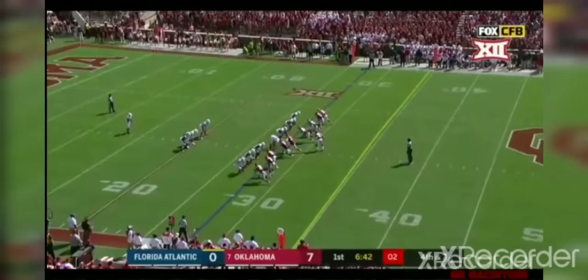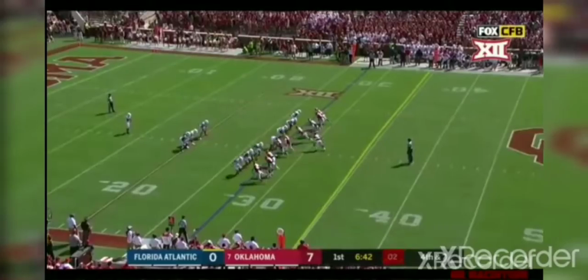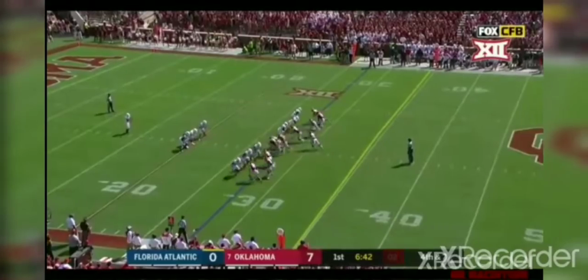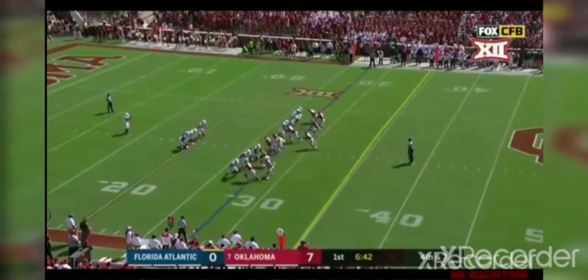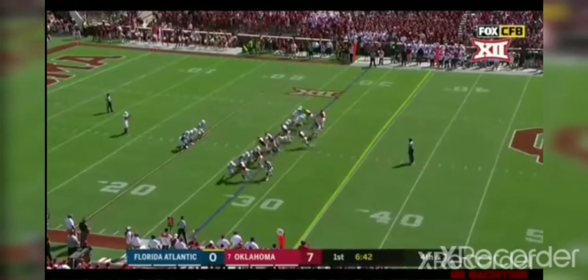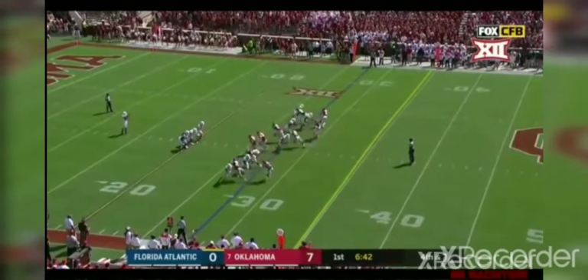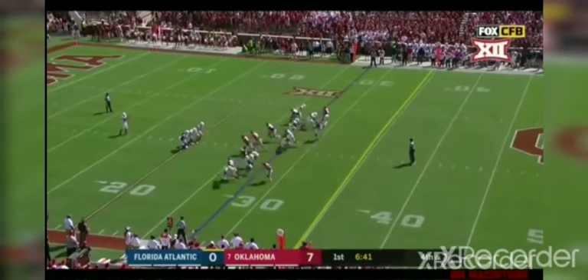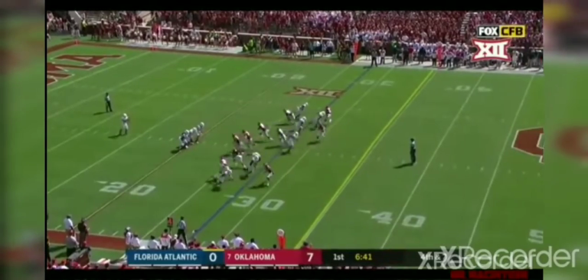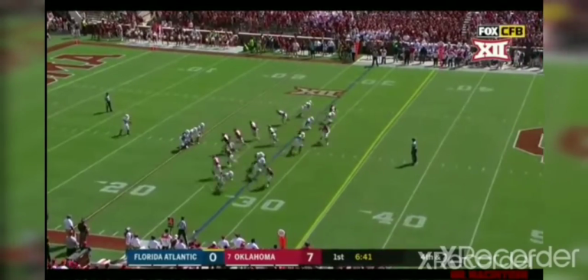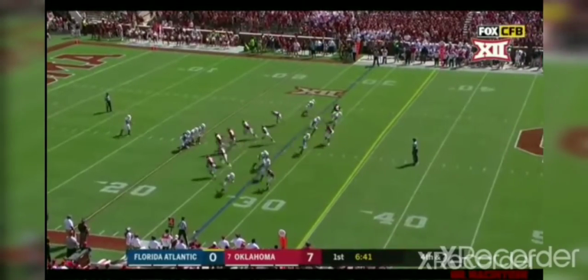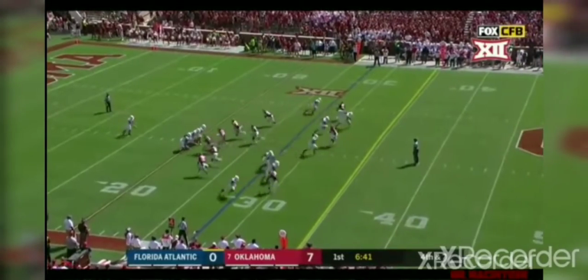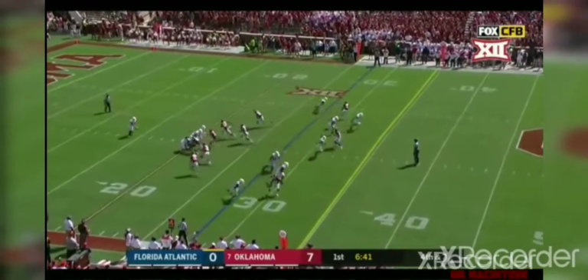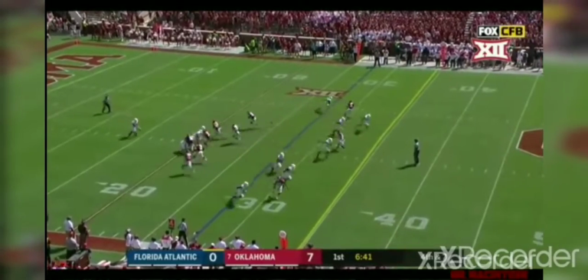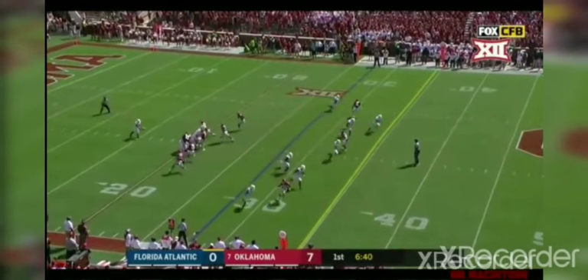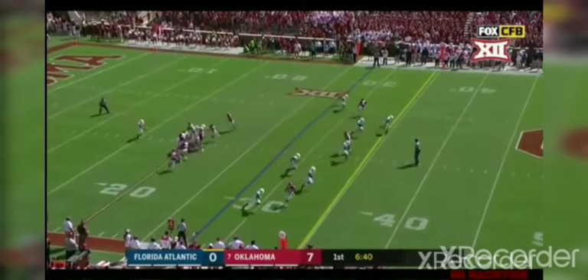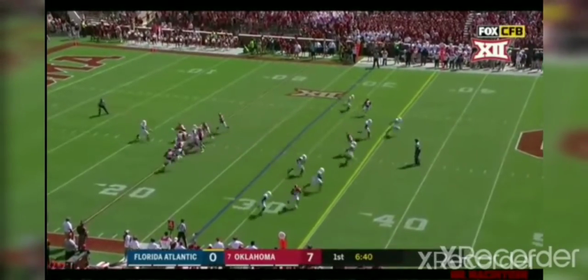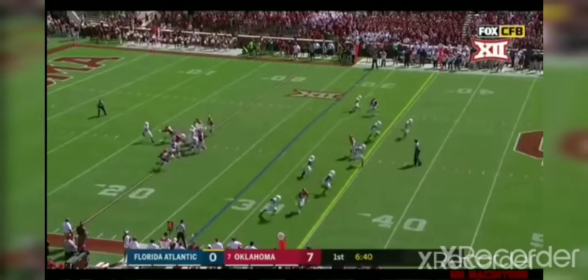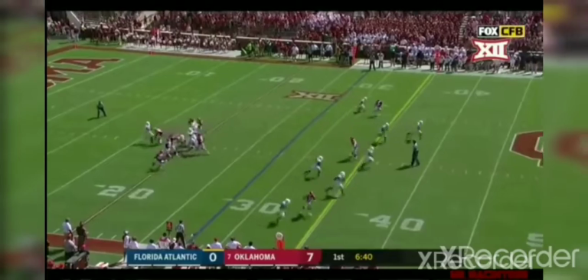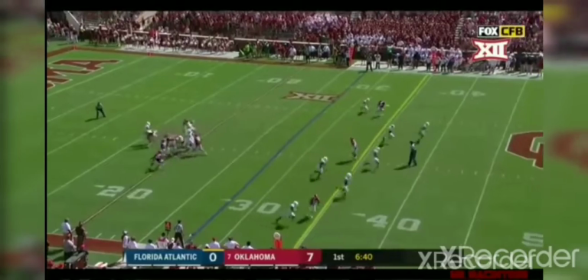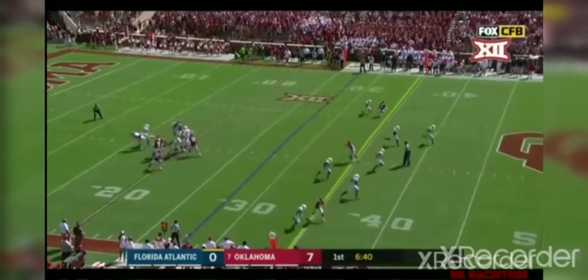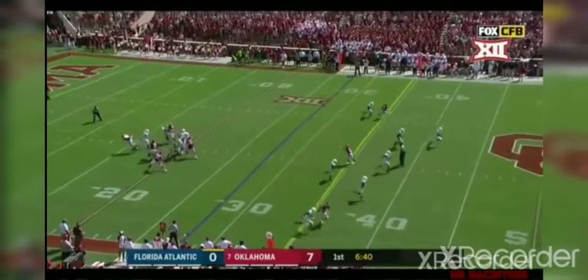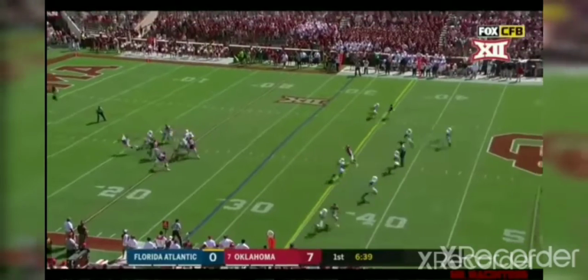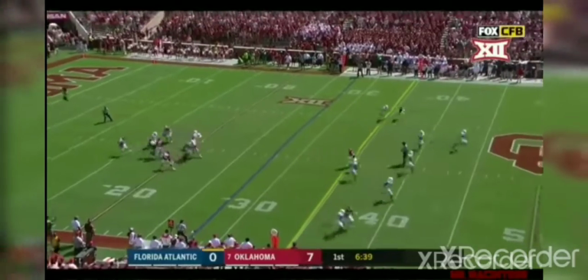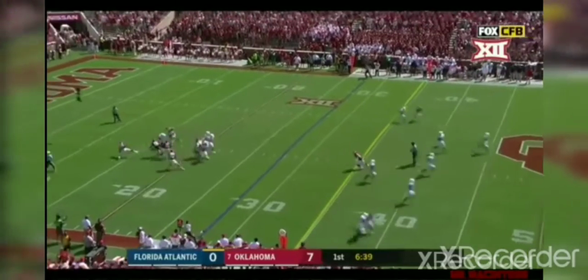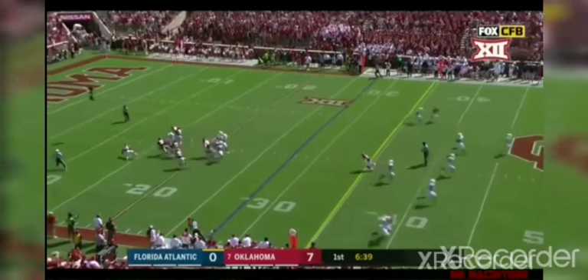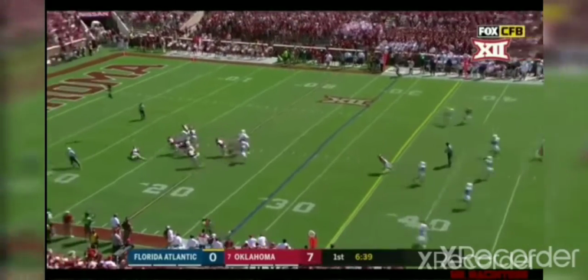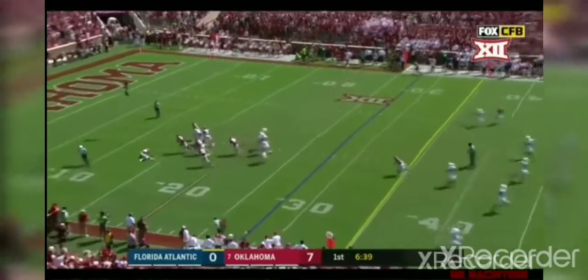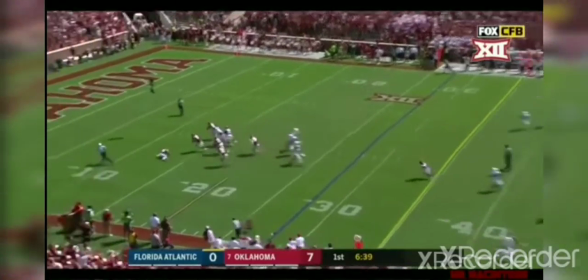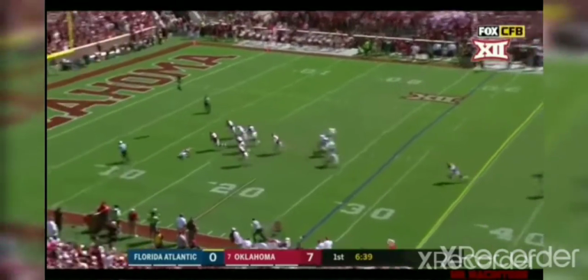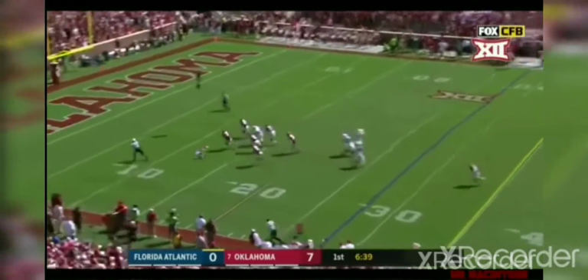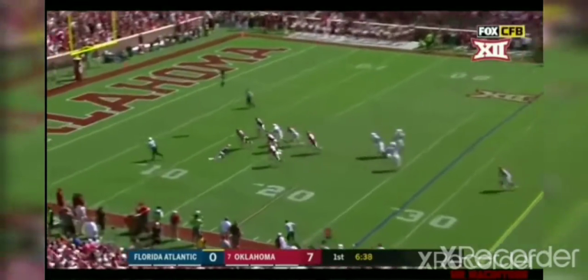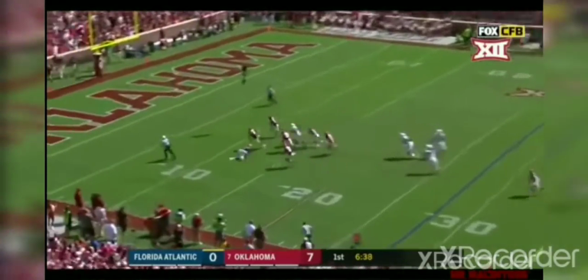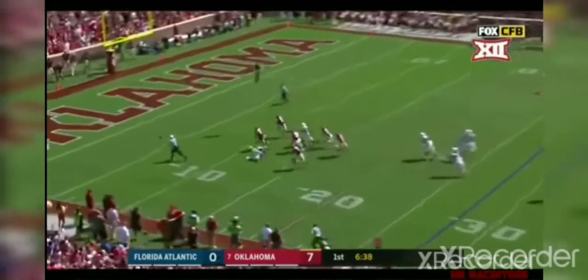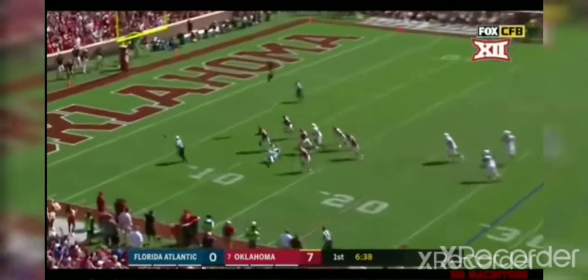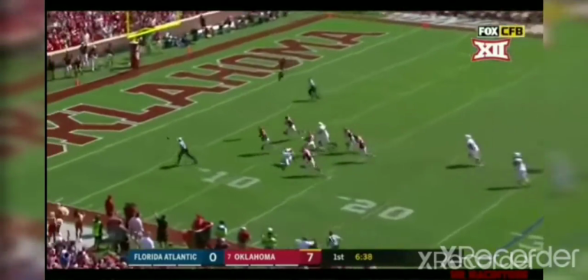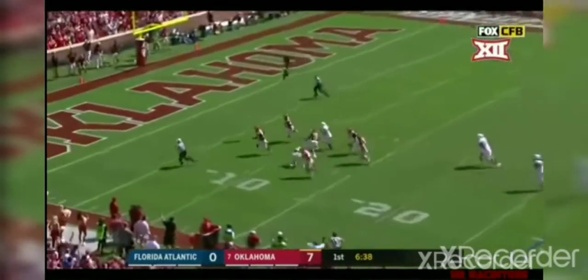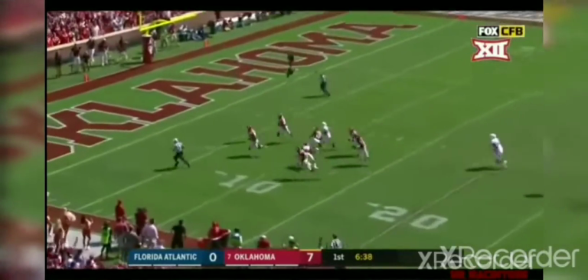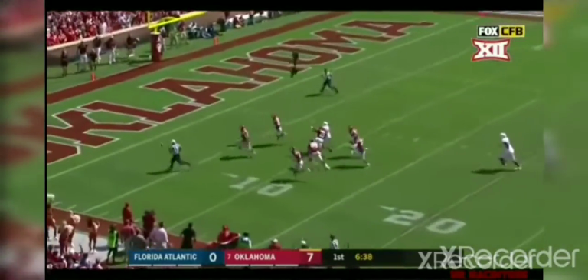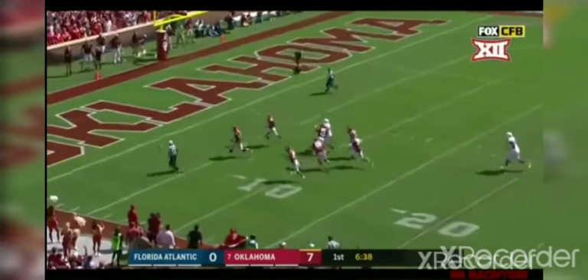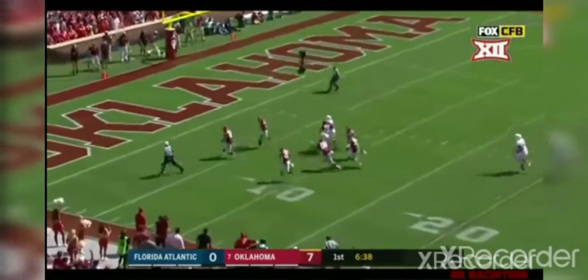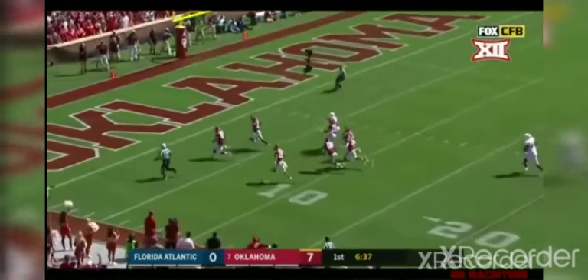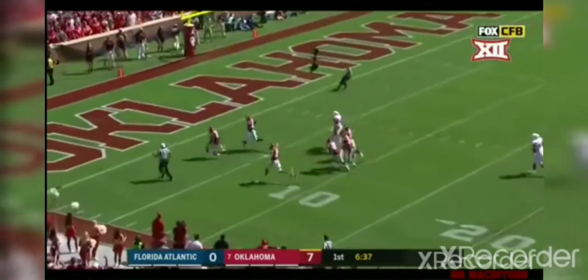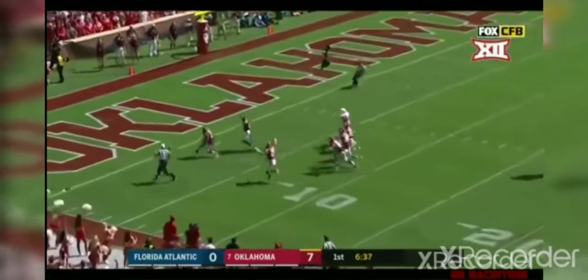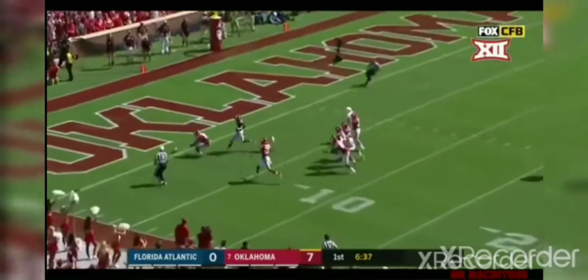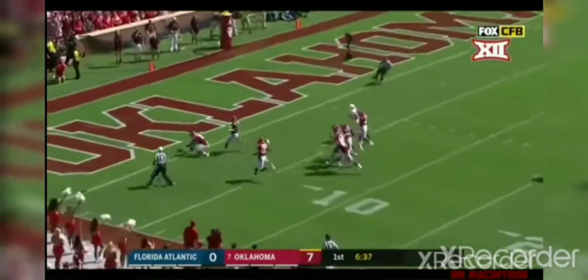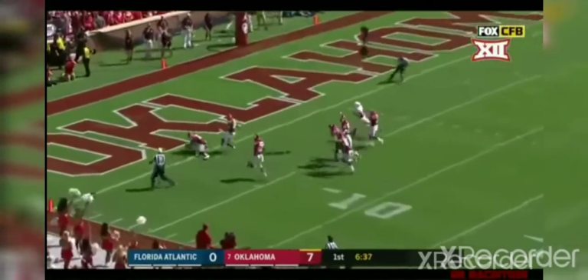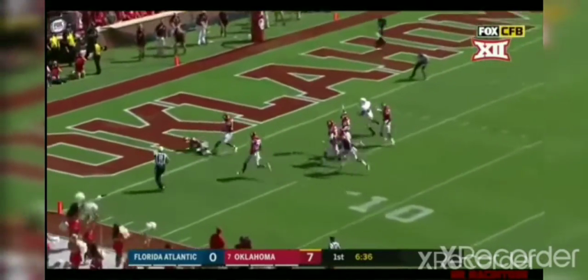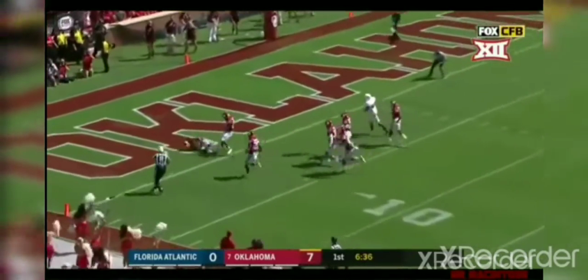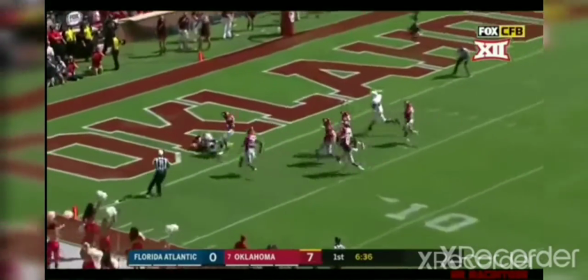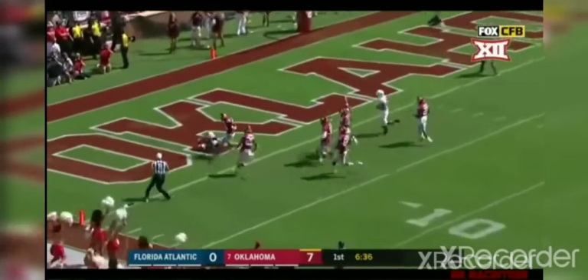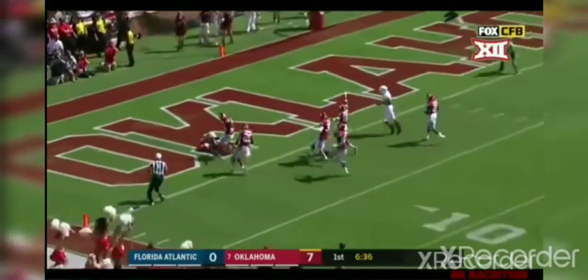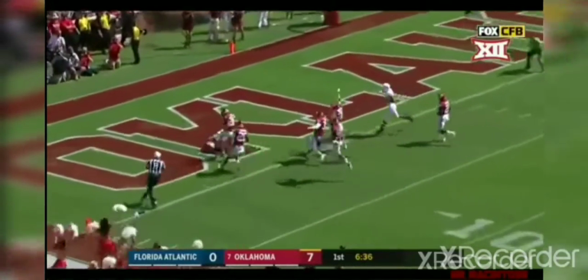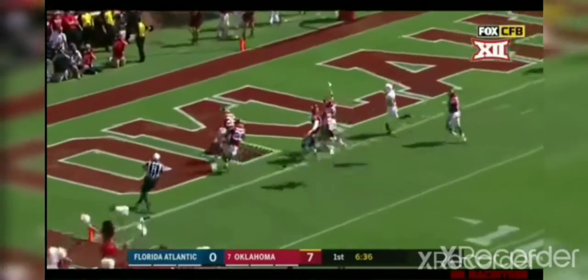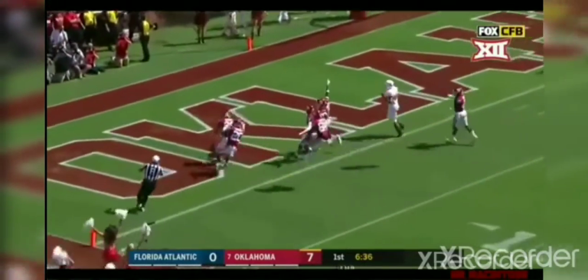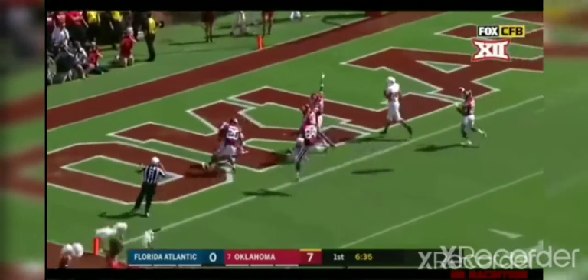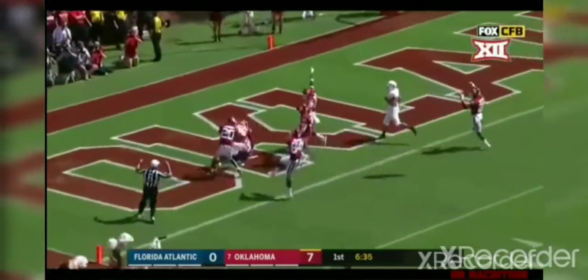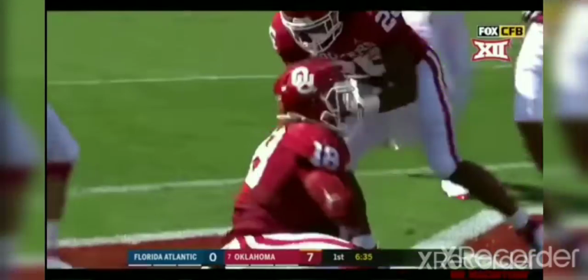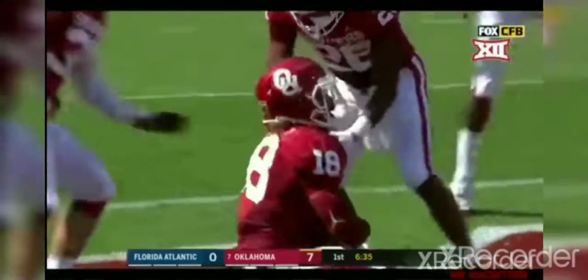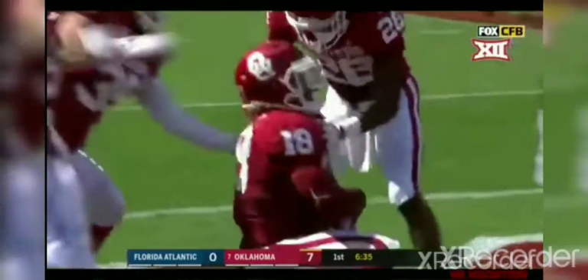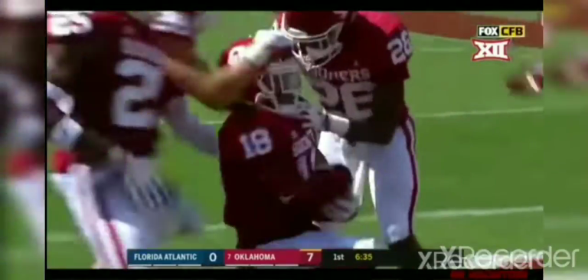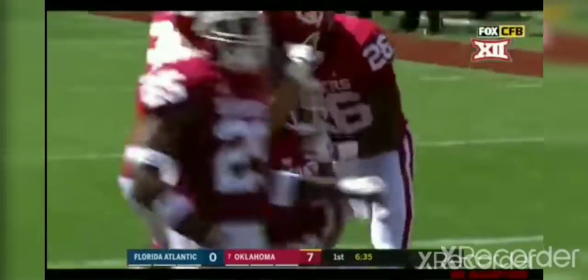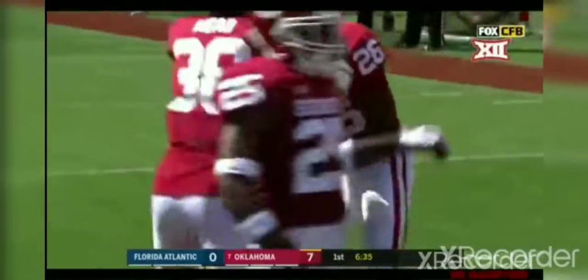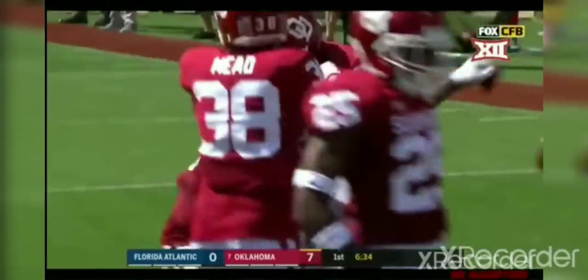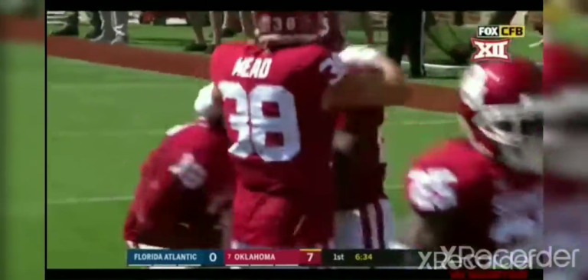Very versatile play. And that one is blocked. Oklahoma got it. Touchdown, Sooners.